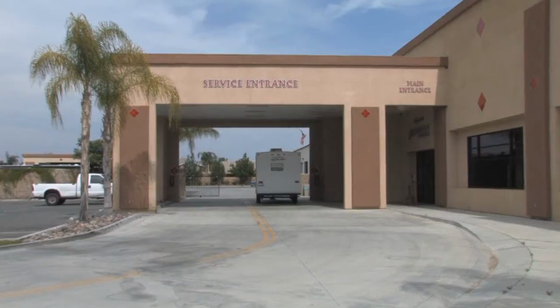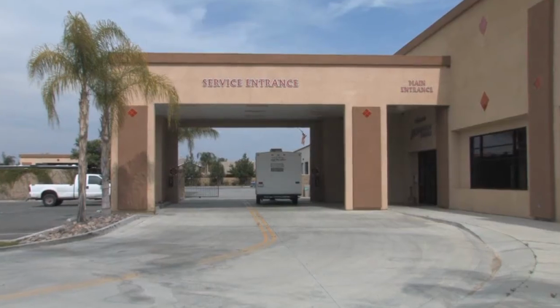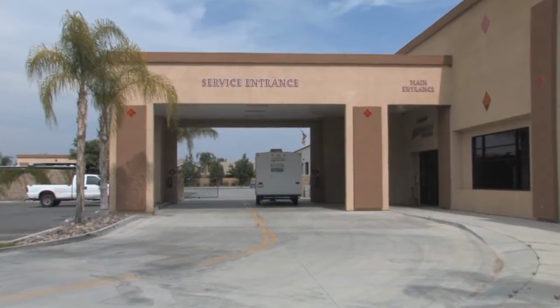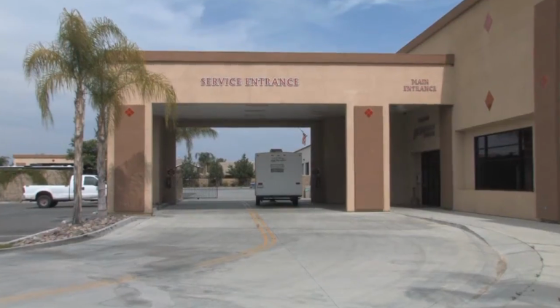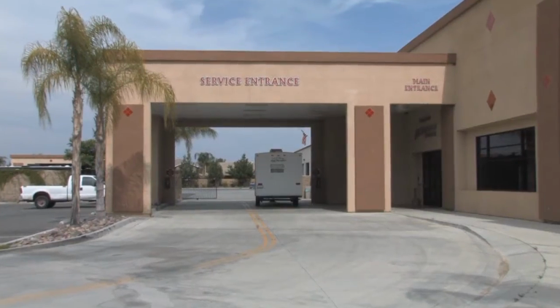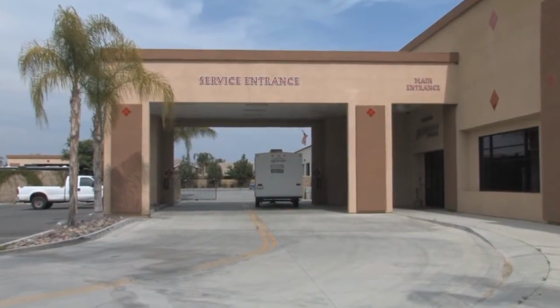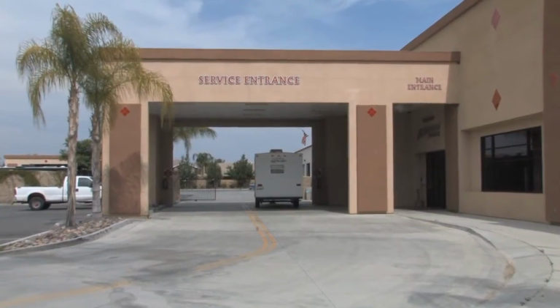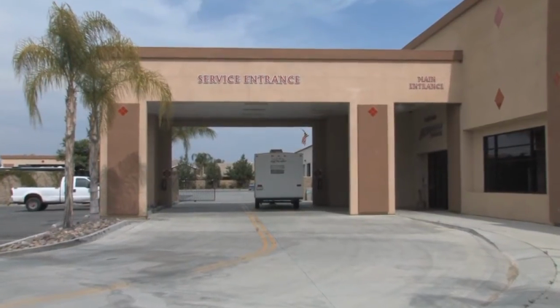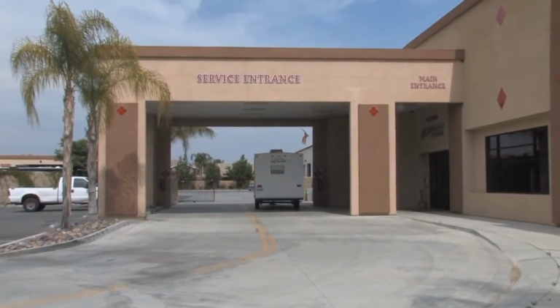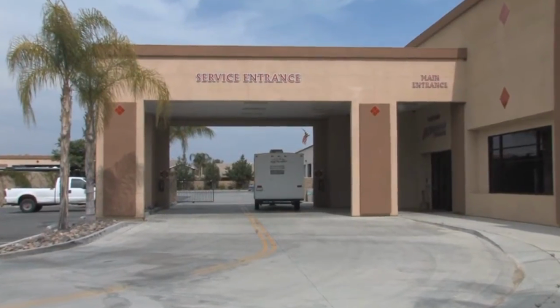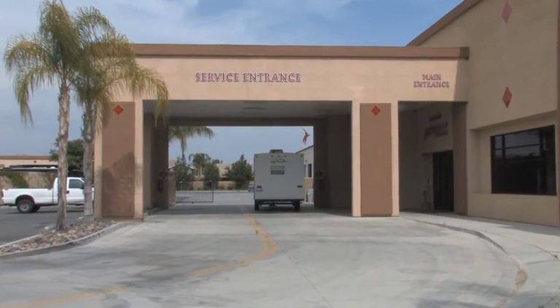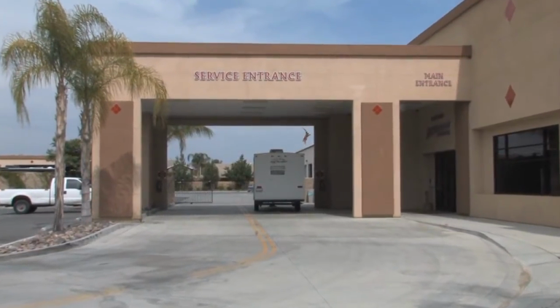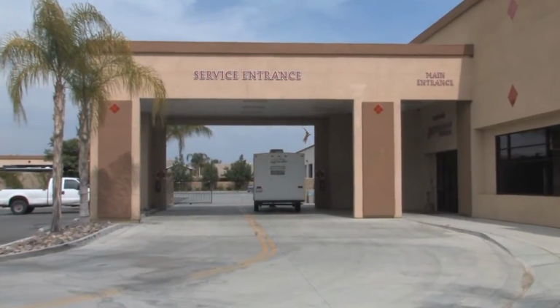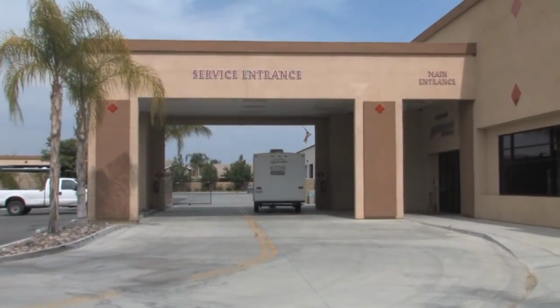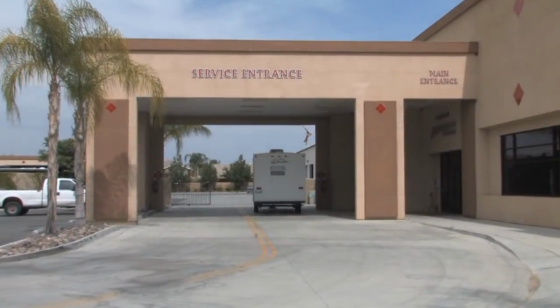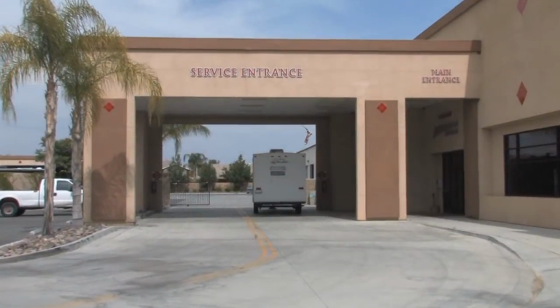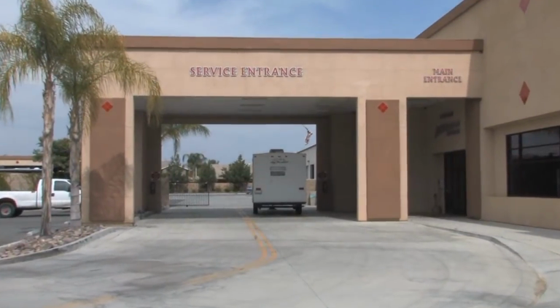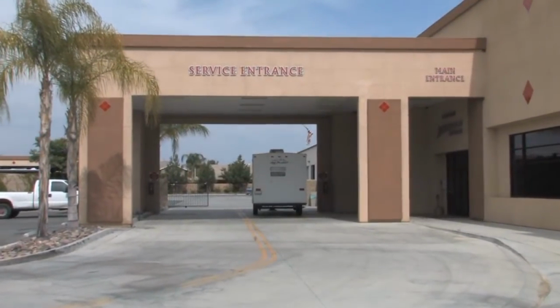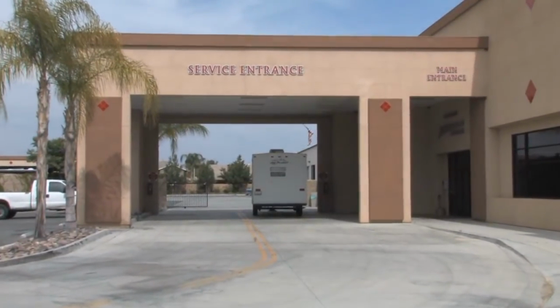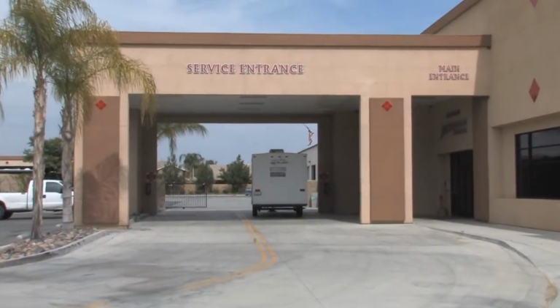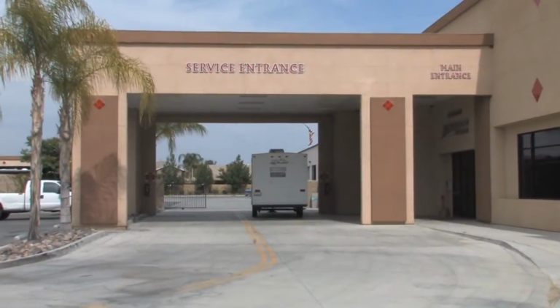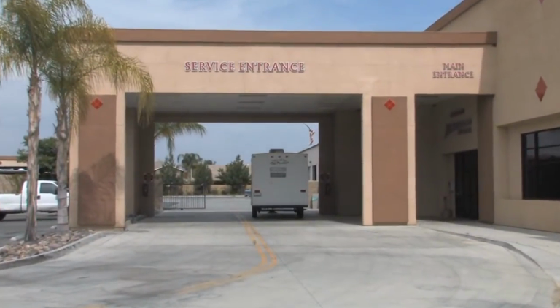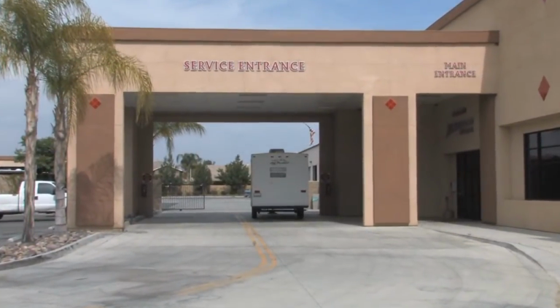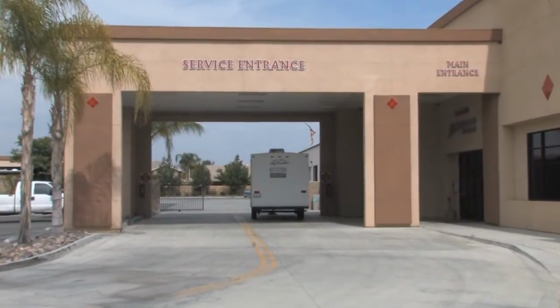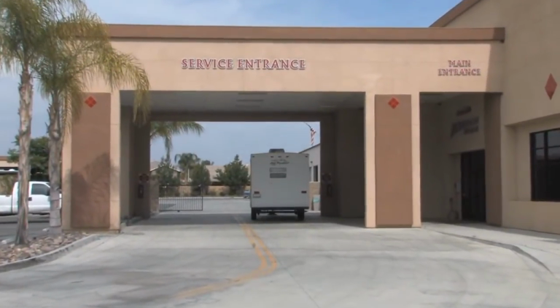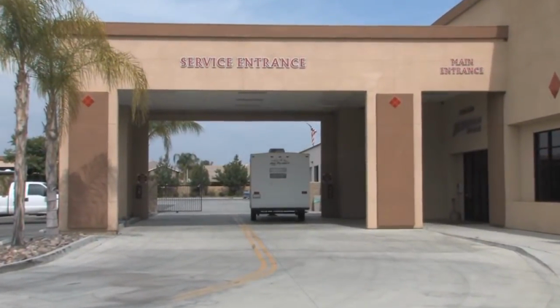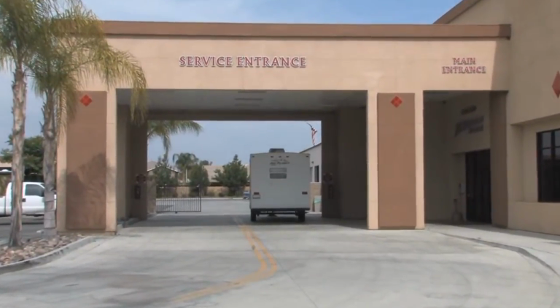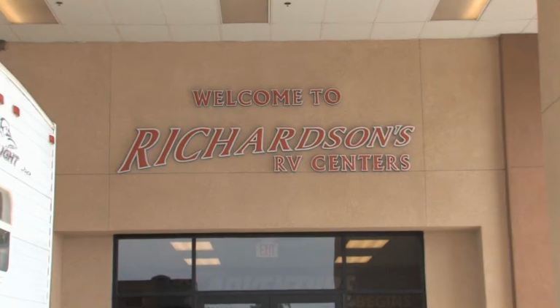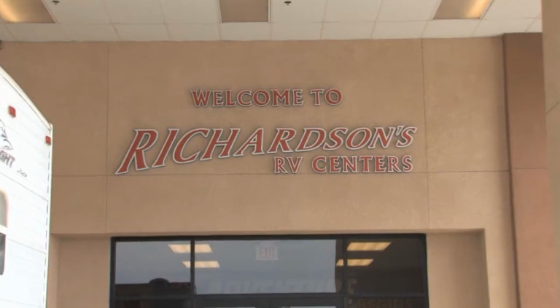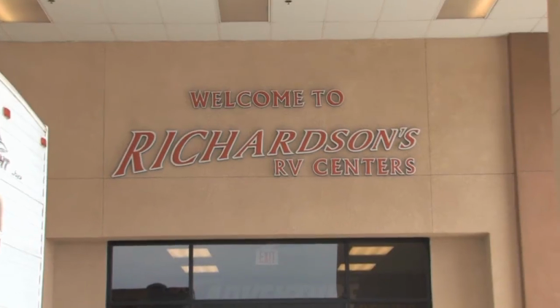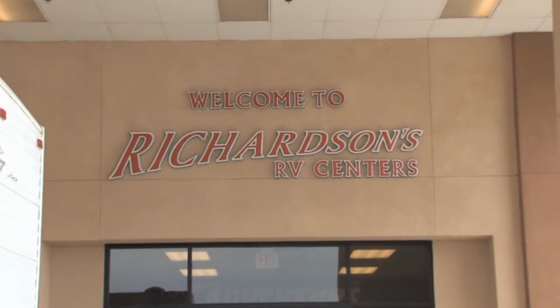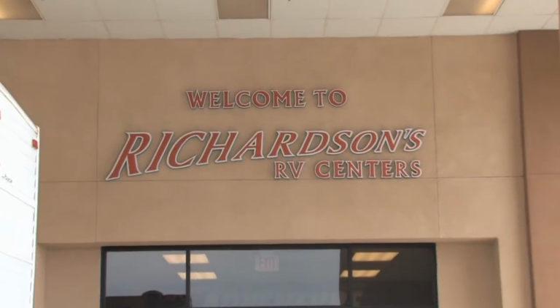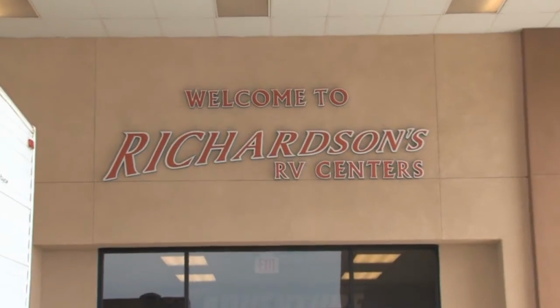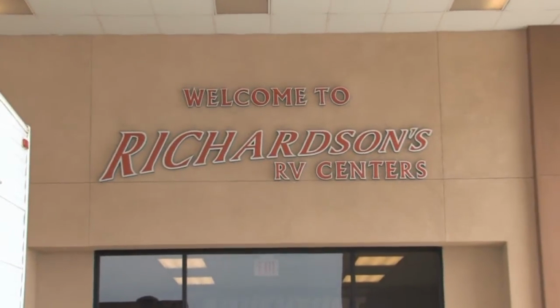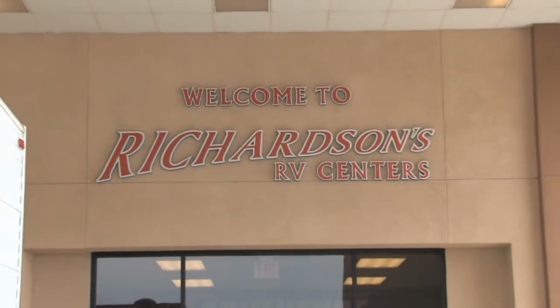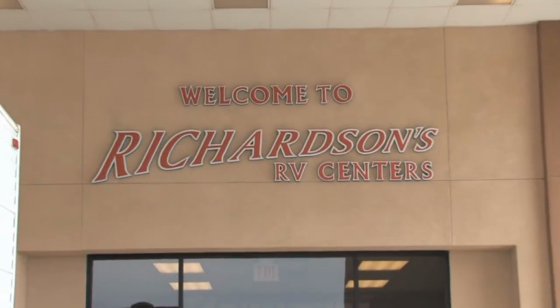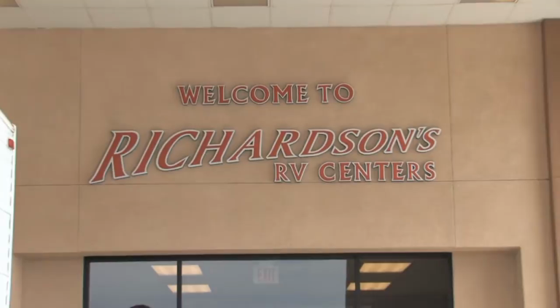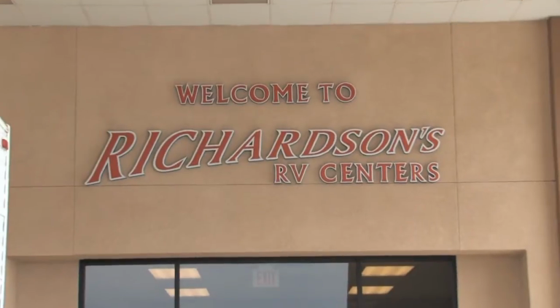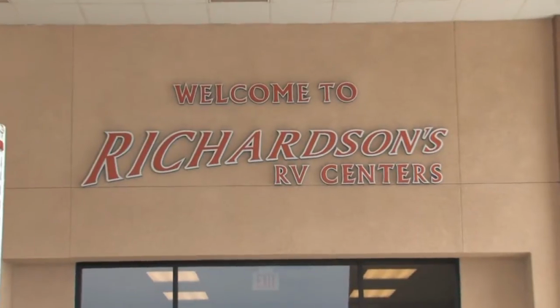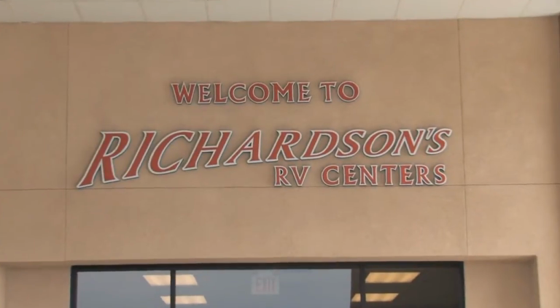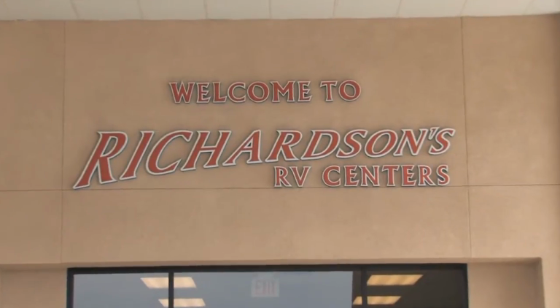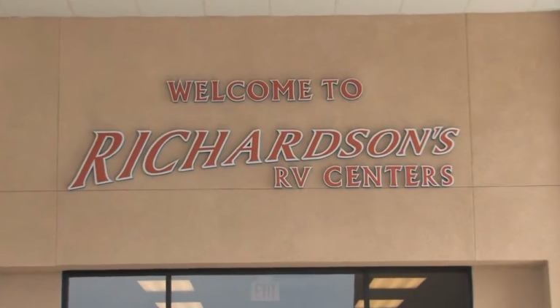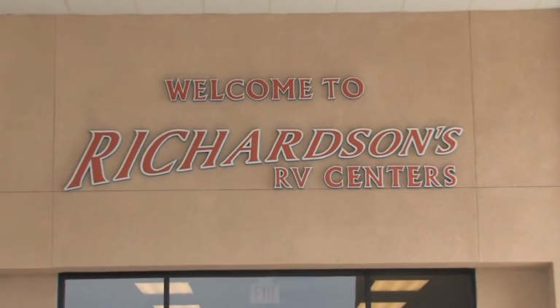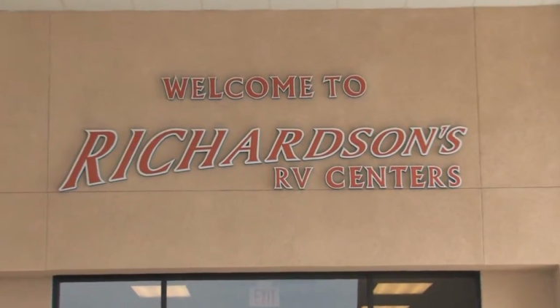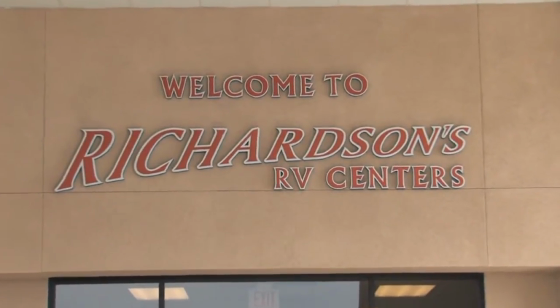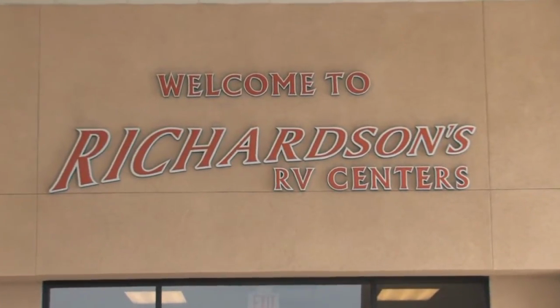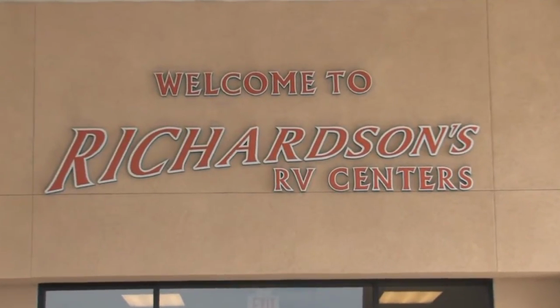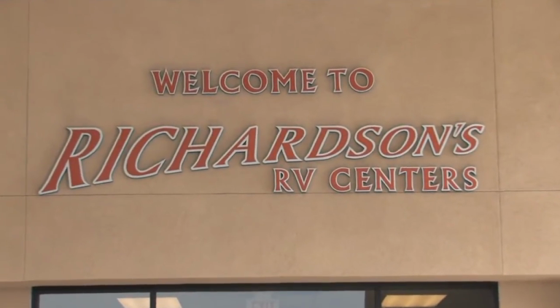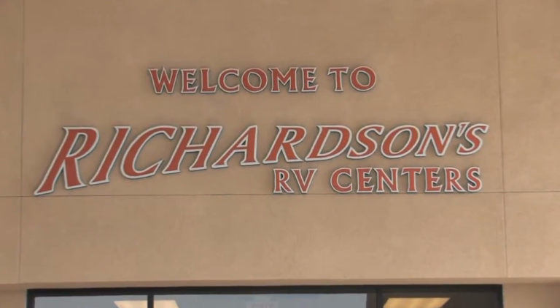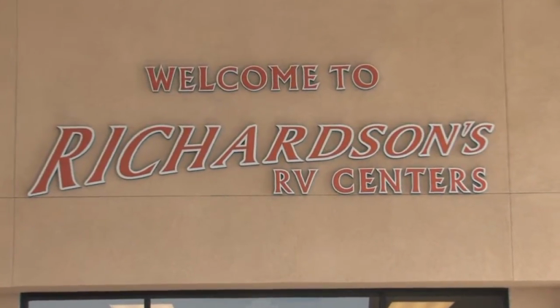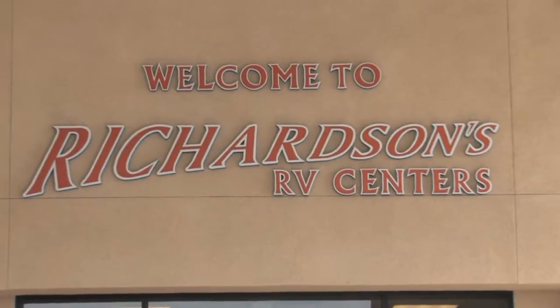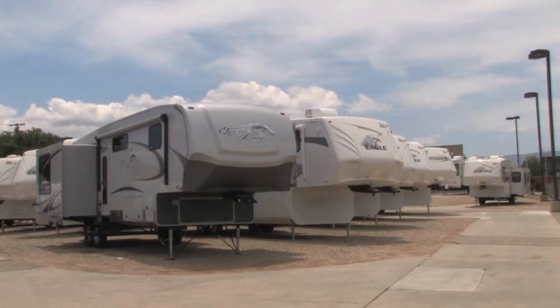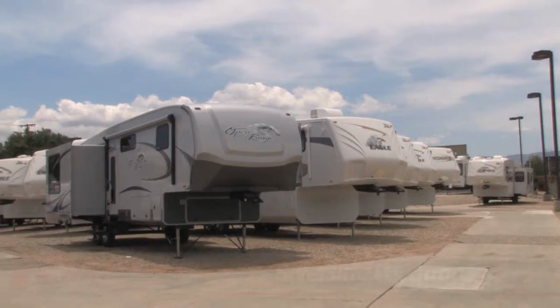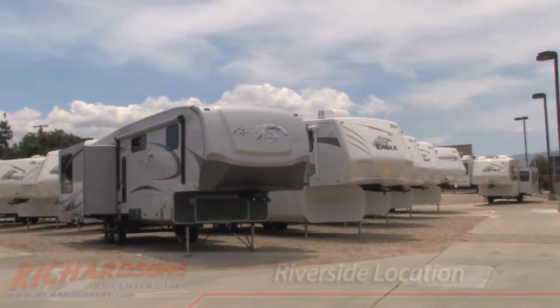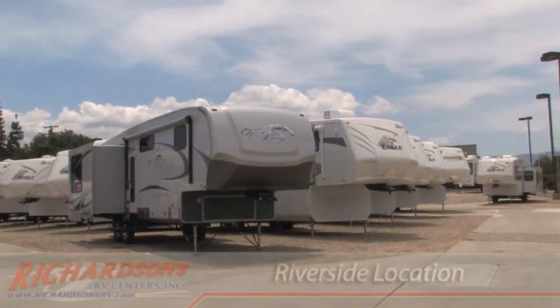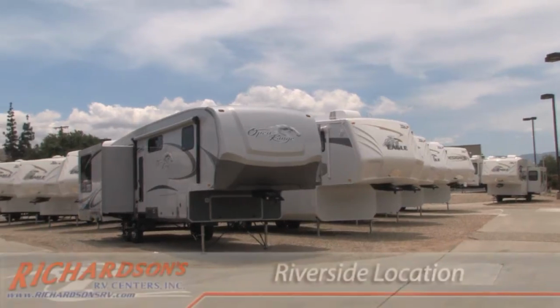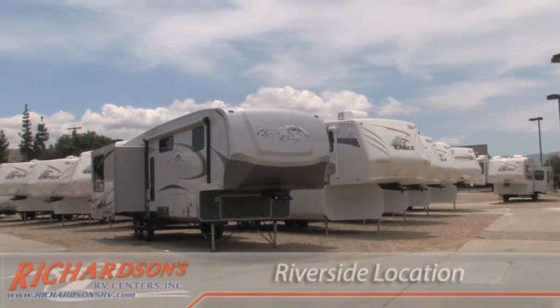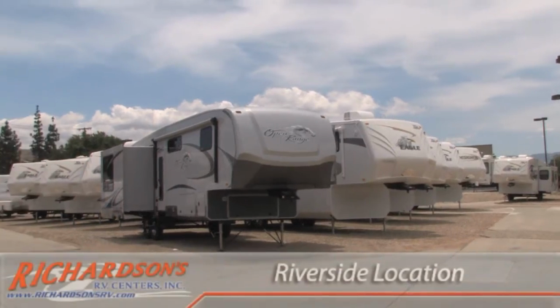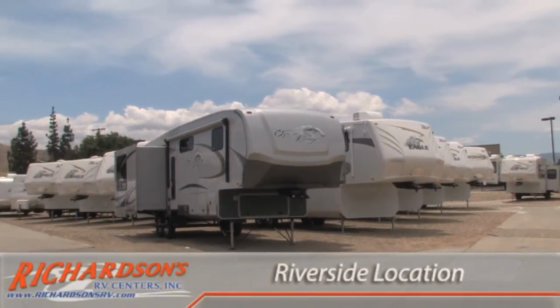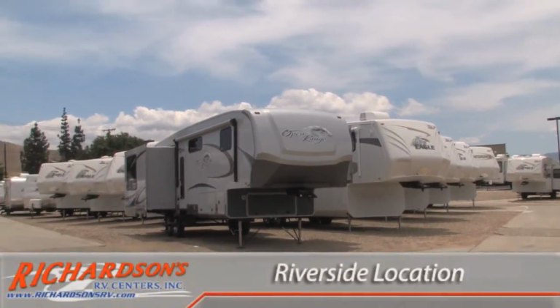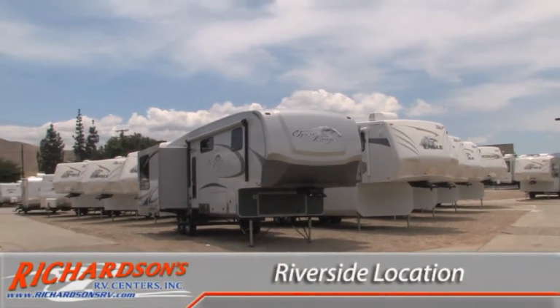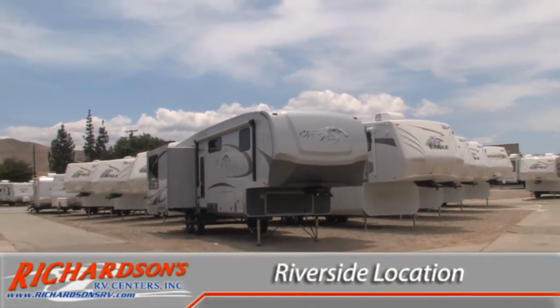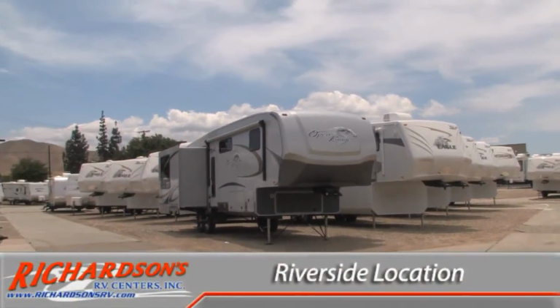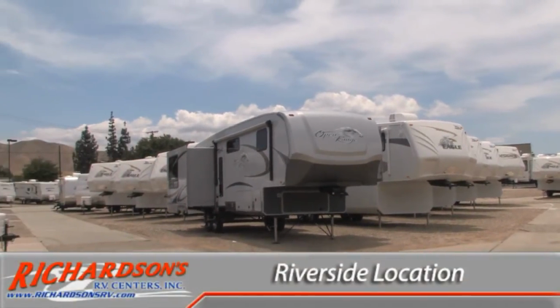We started small with just a few used RVs and then ended up moving on to new units and more locations.